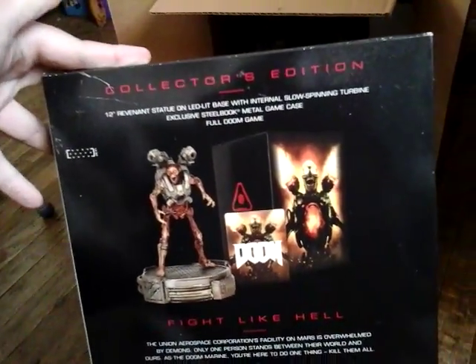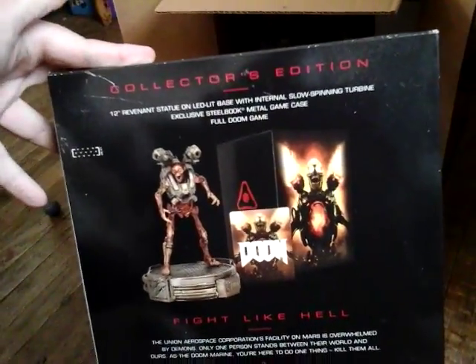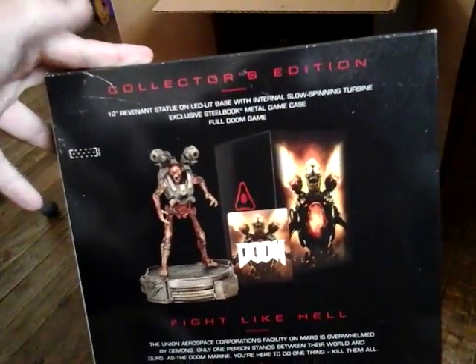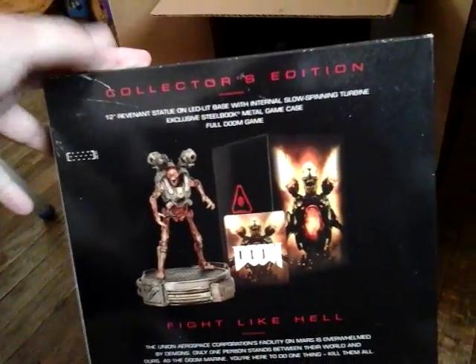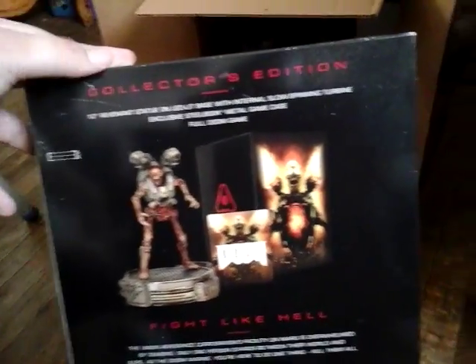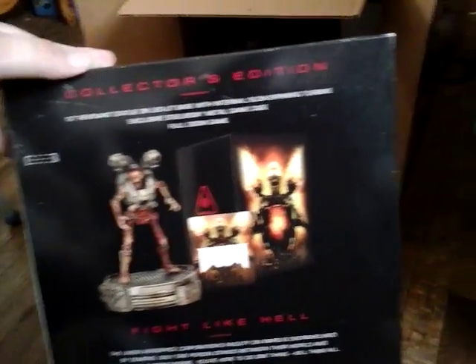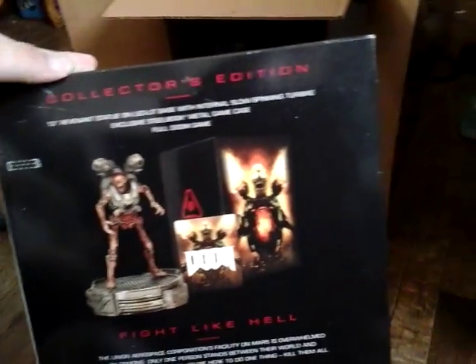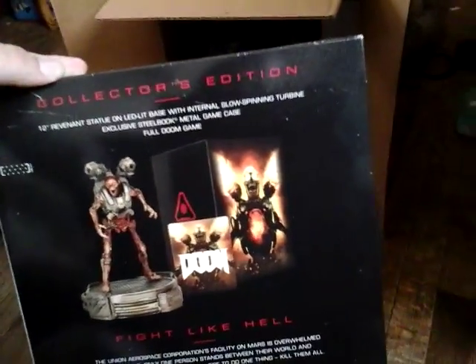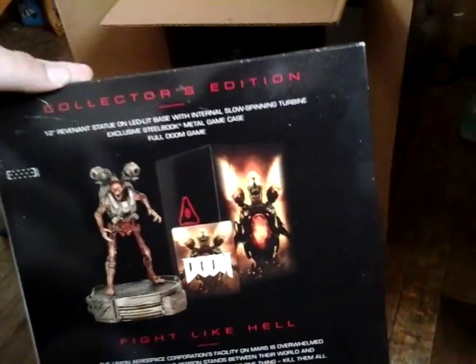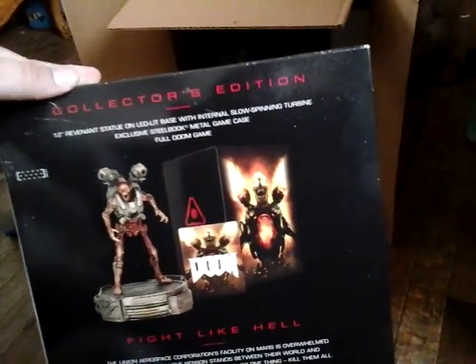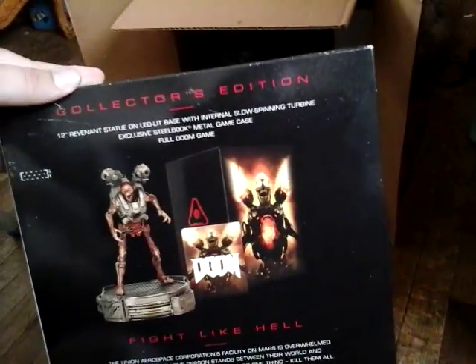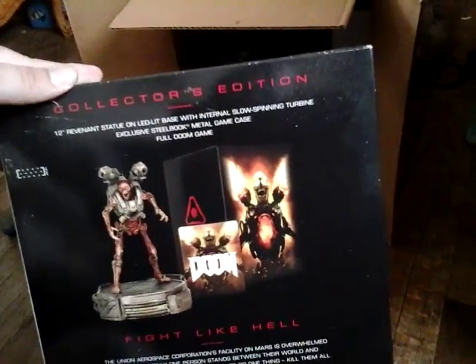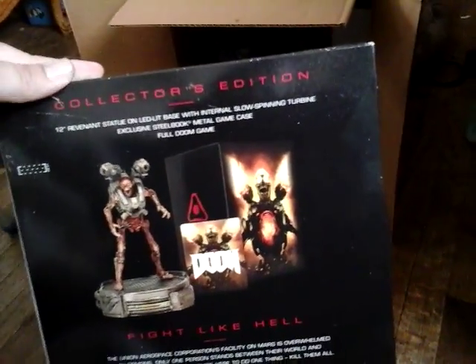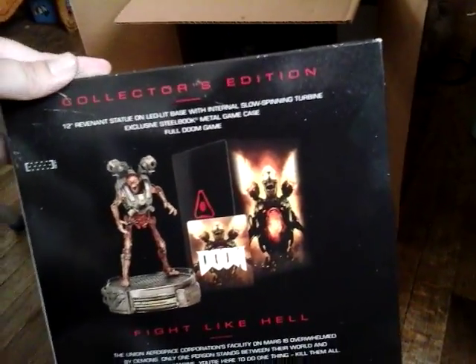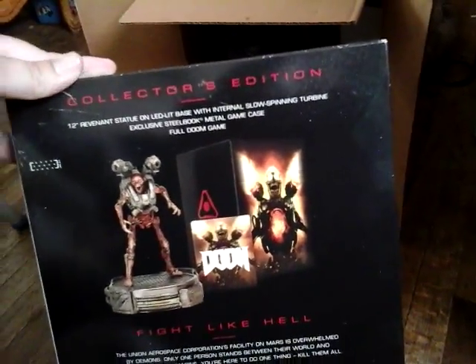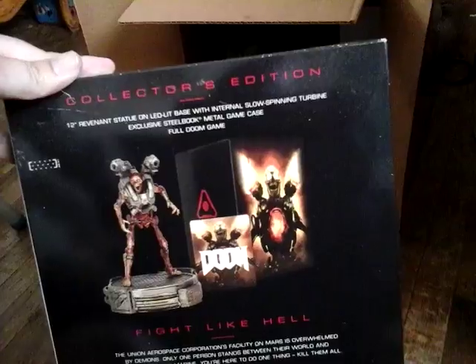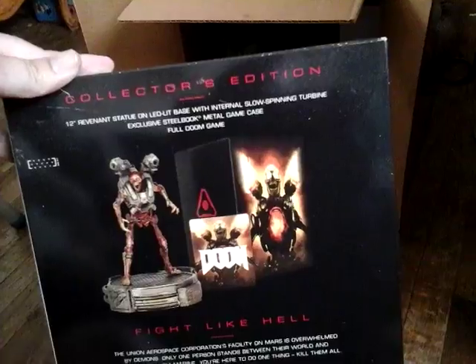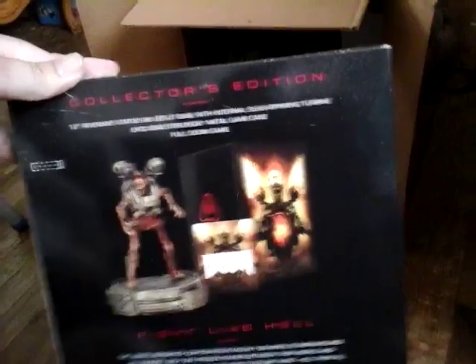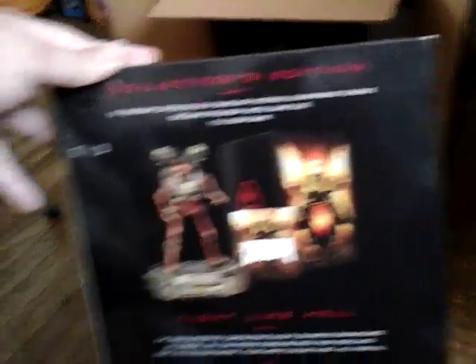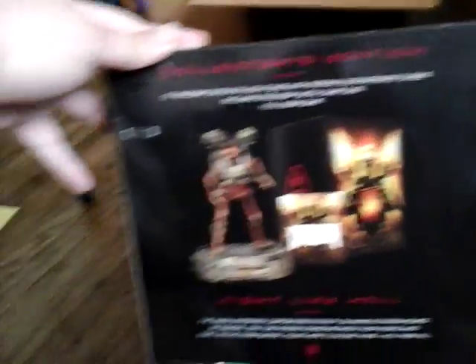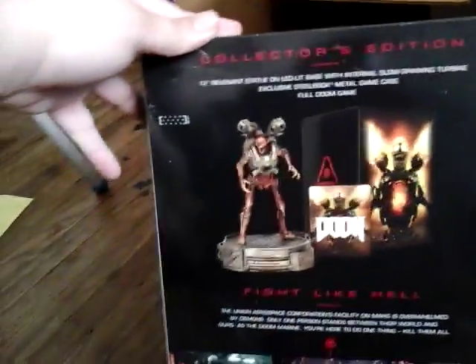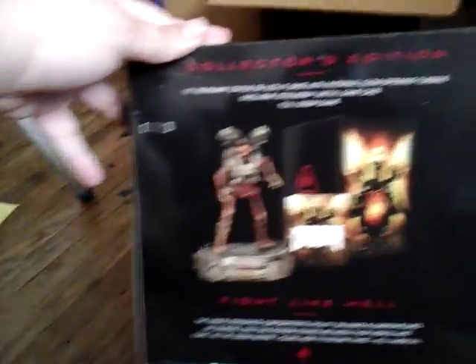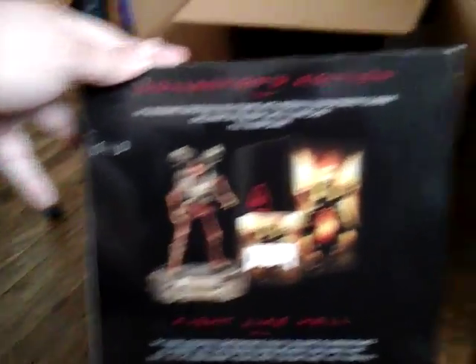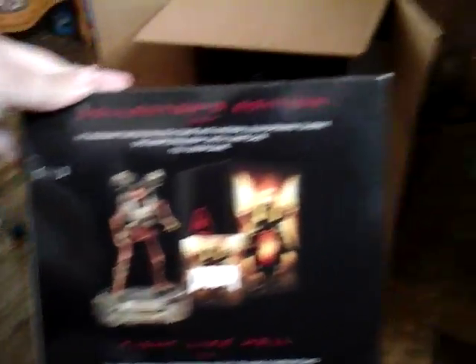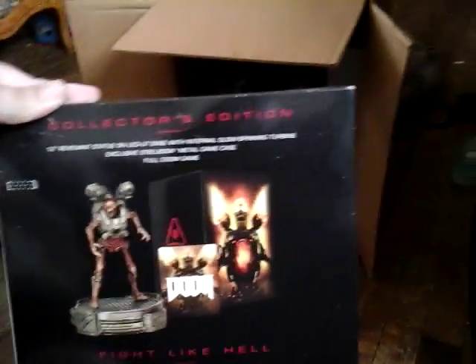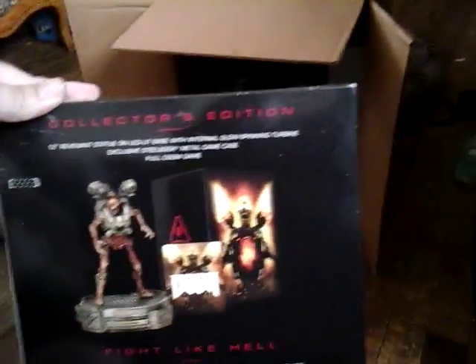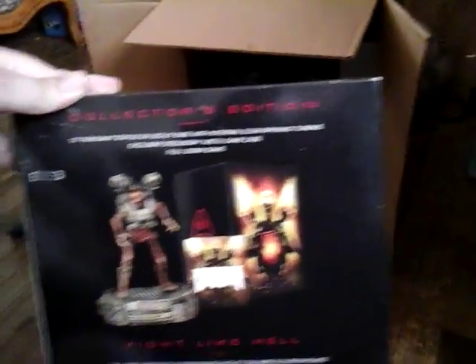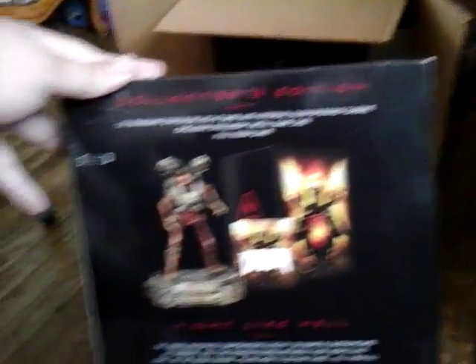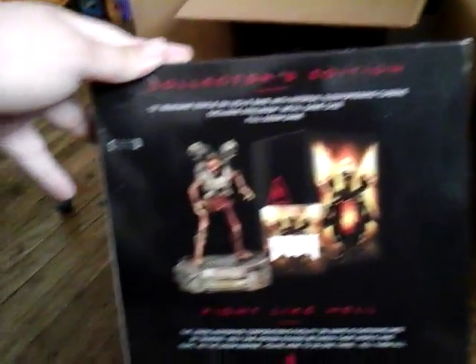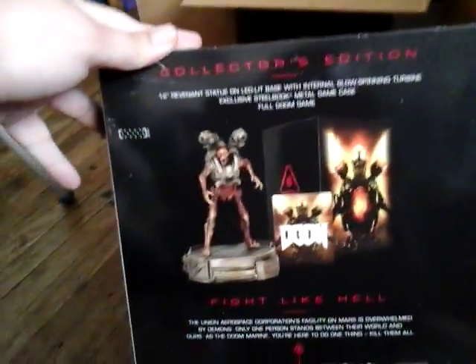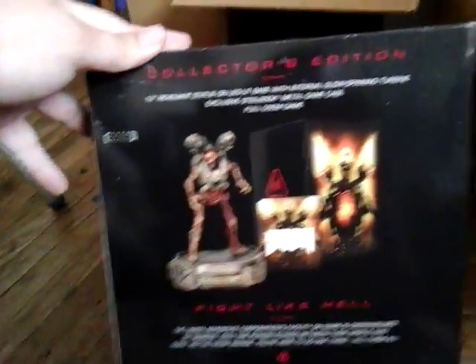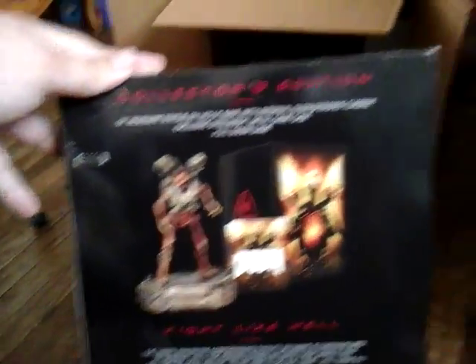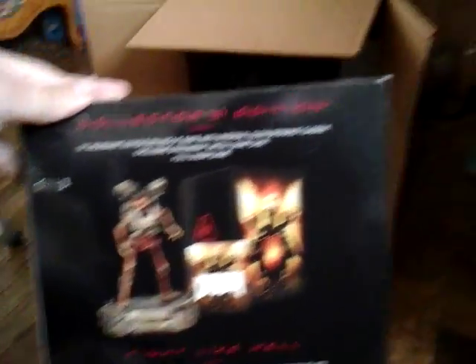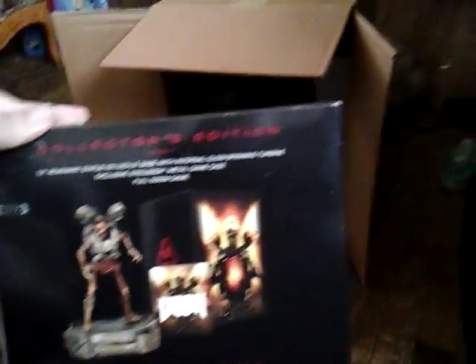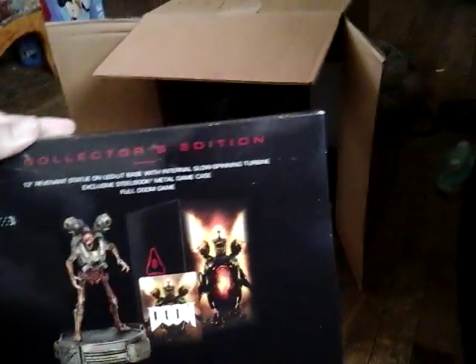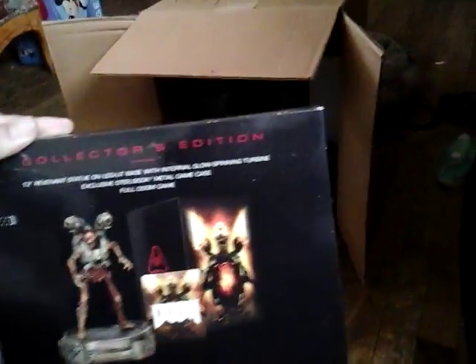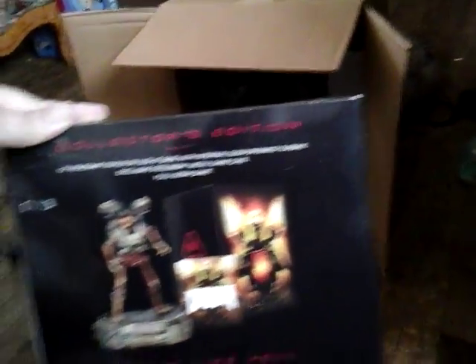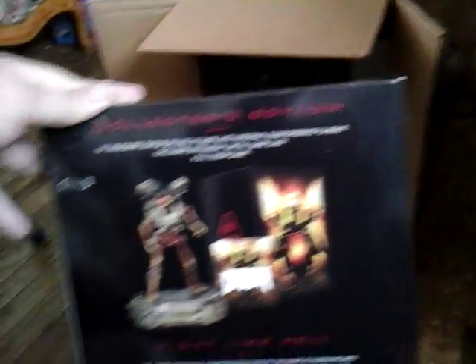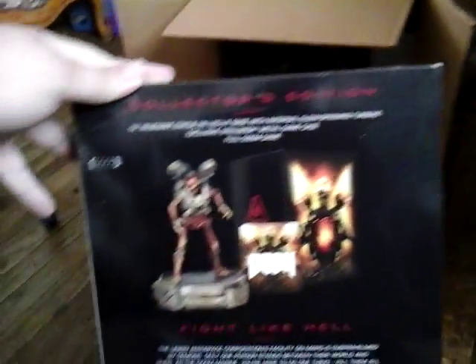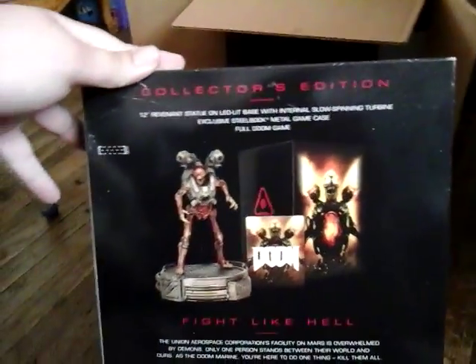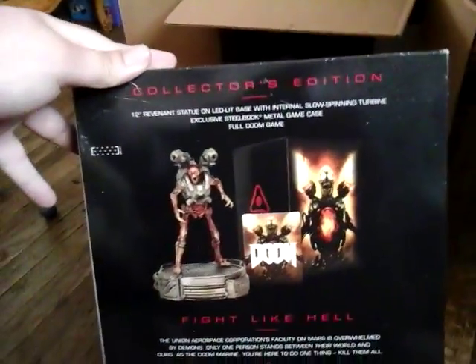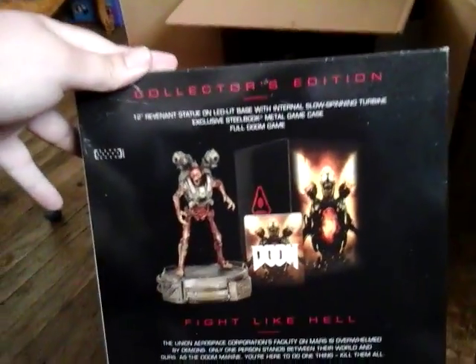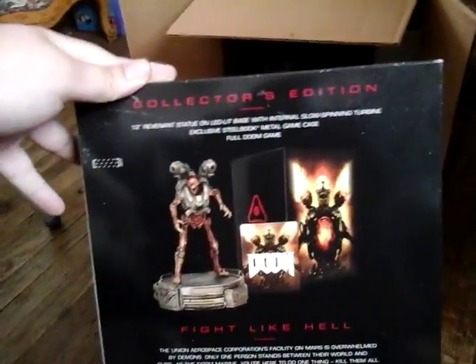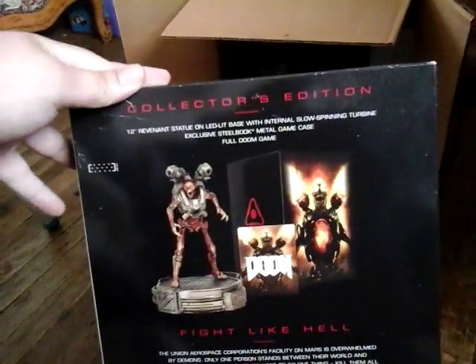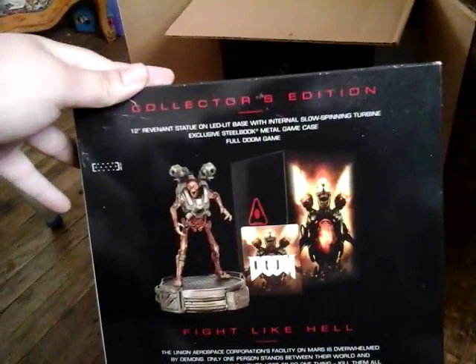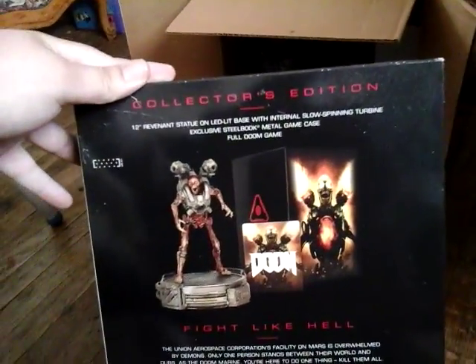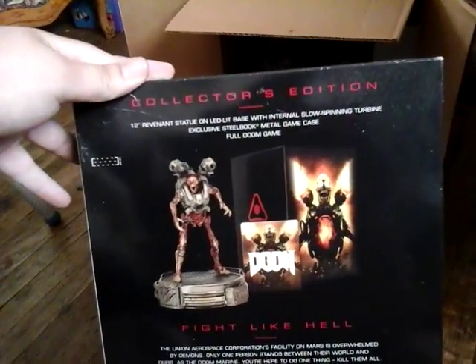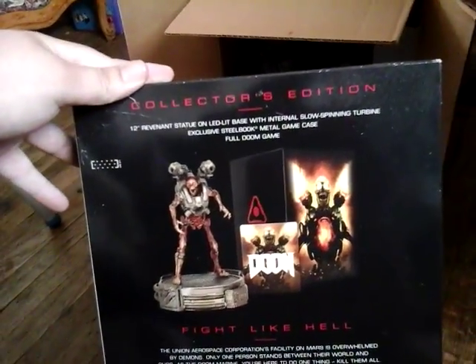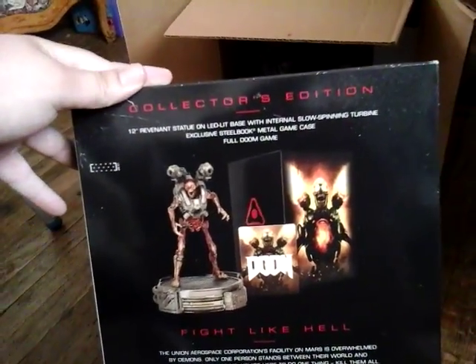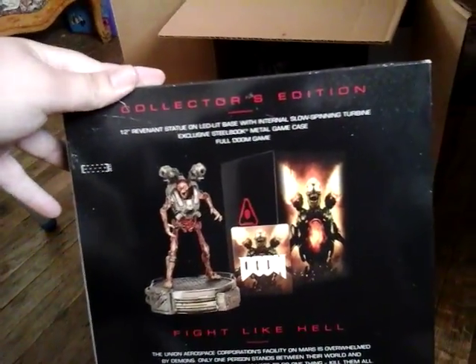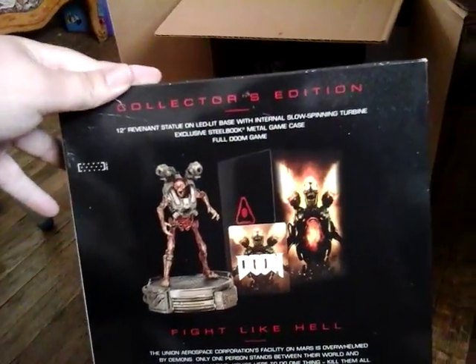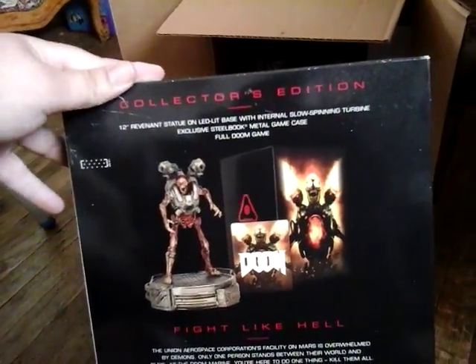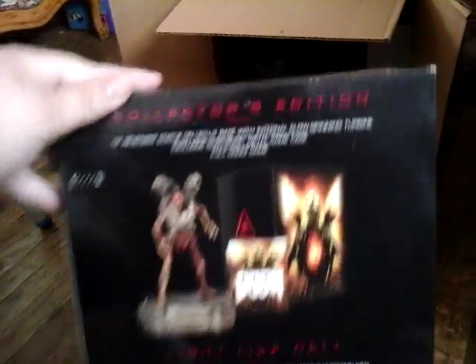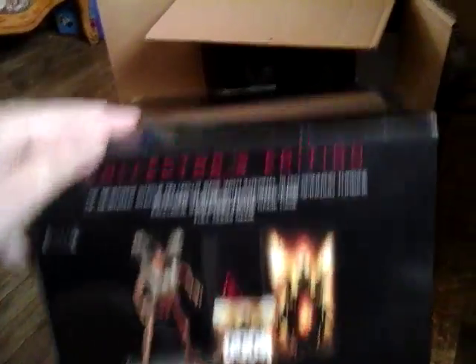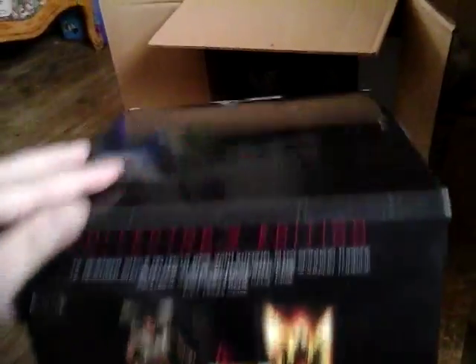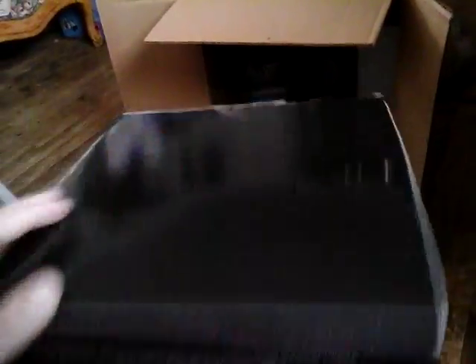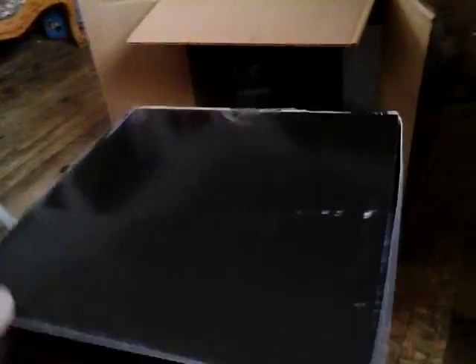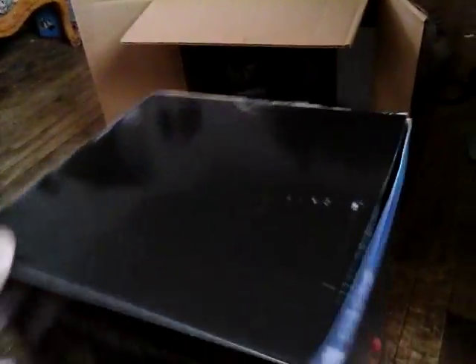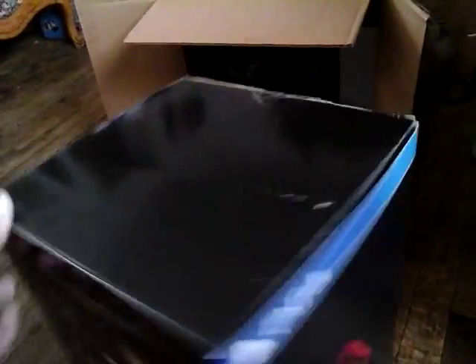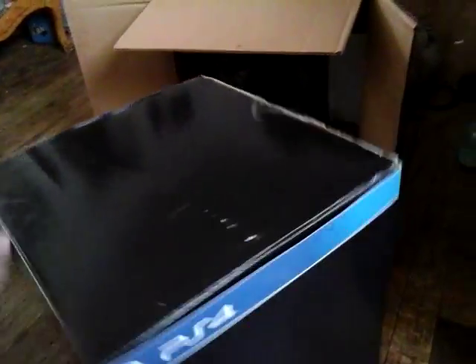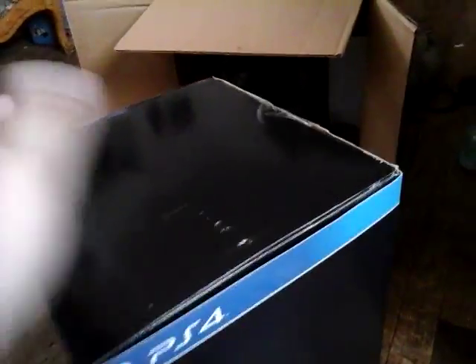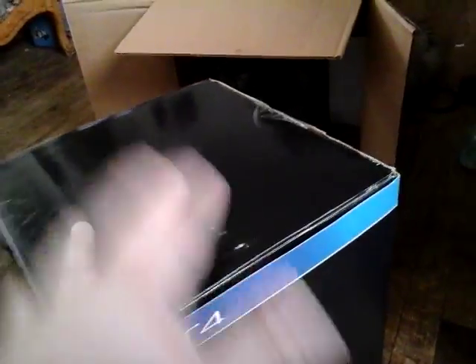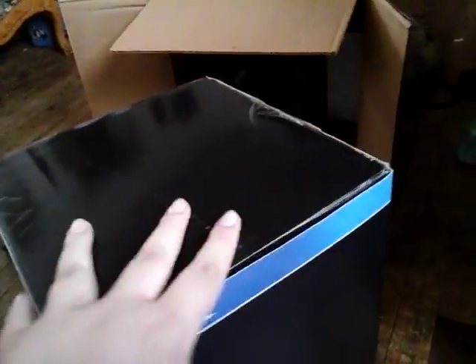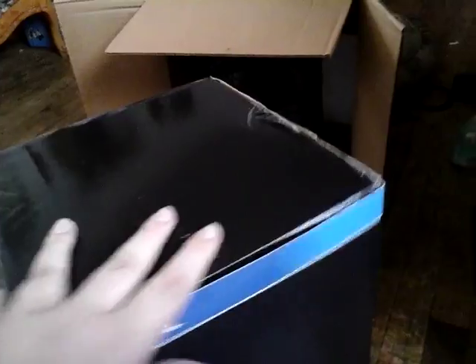Would you all like to see what's in the box? Alrighty then, let's see what's in the box.